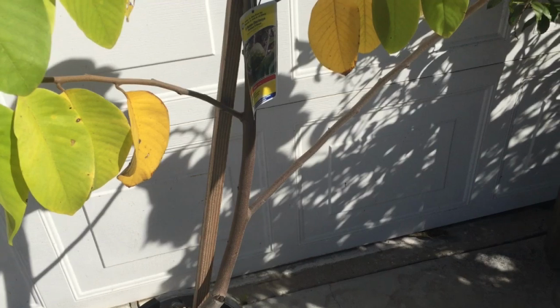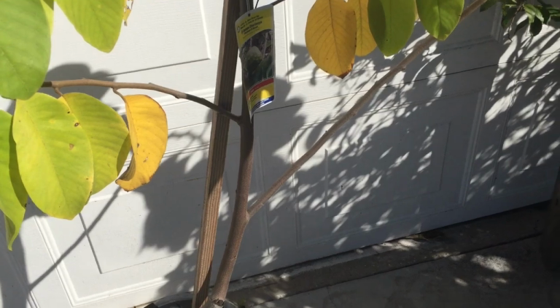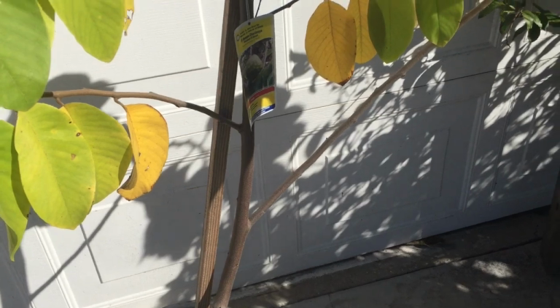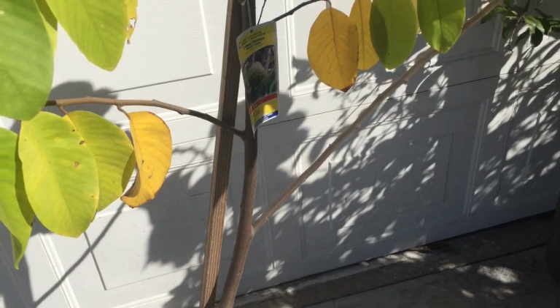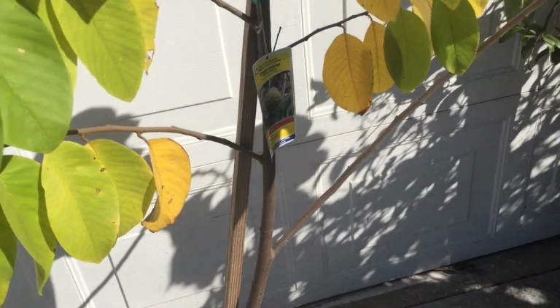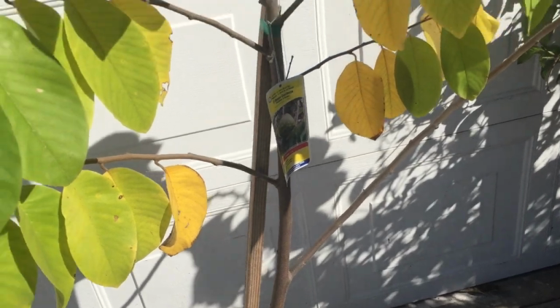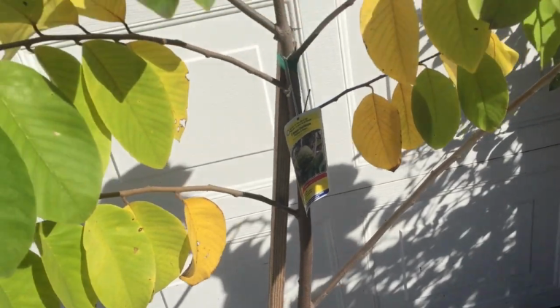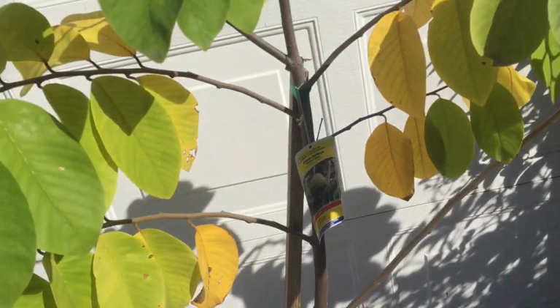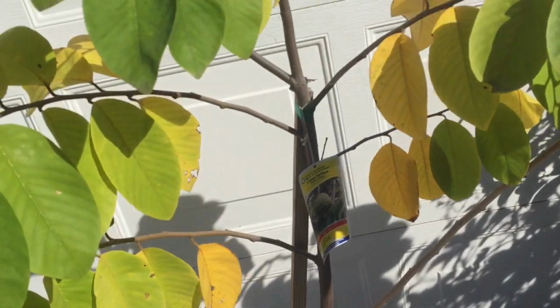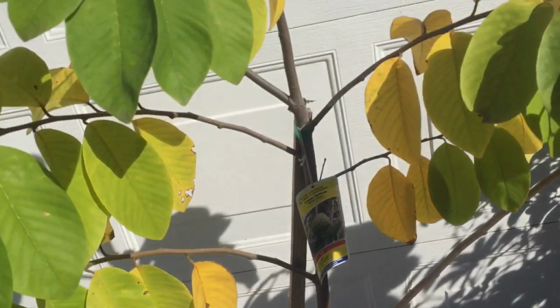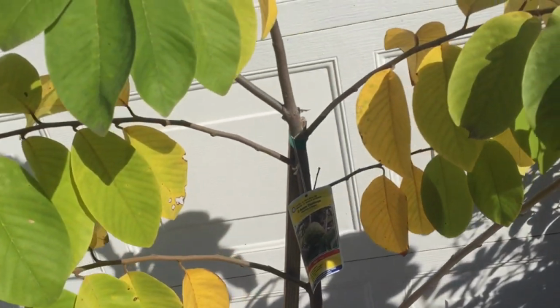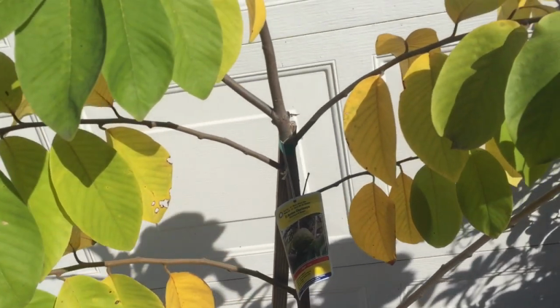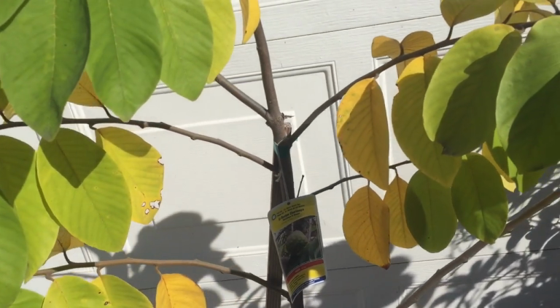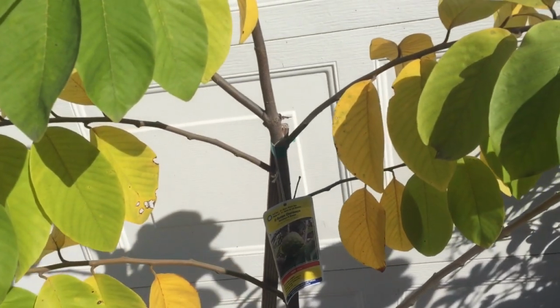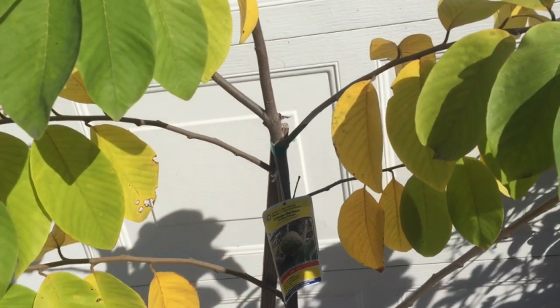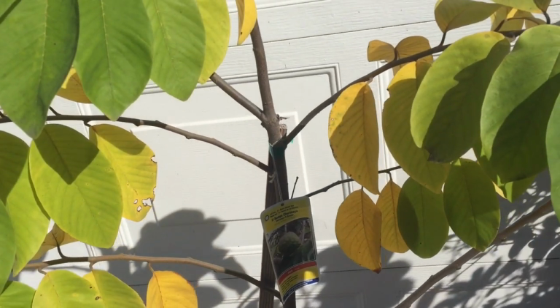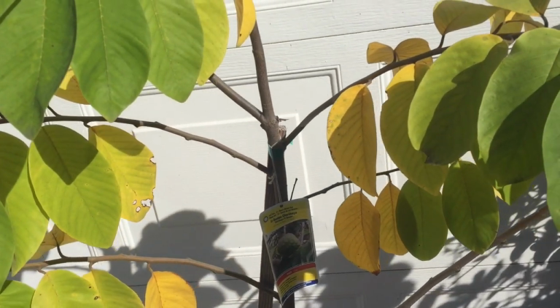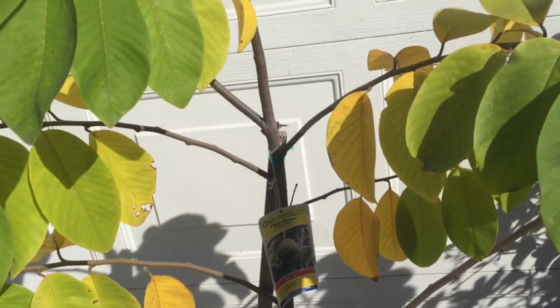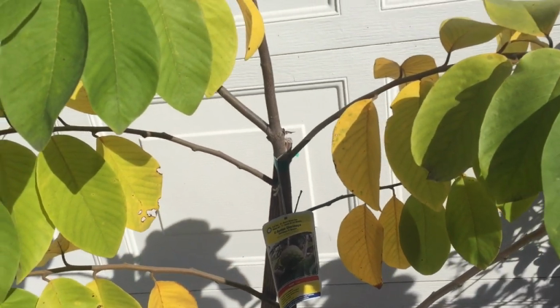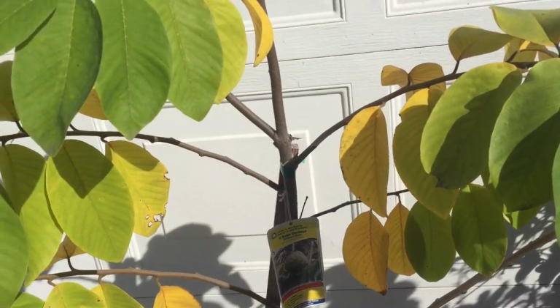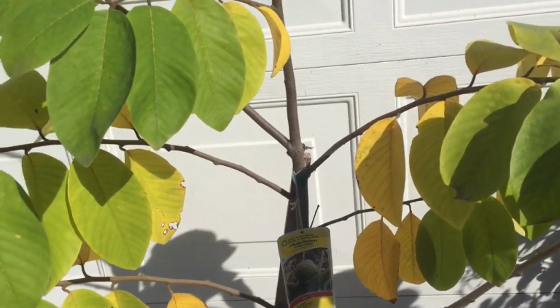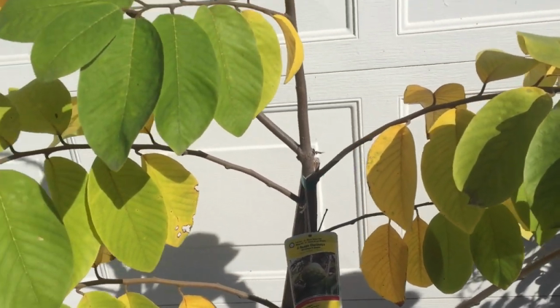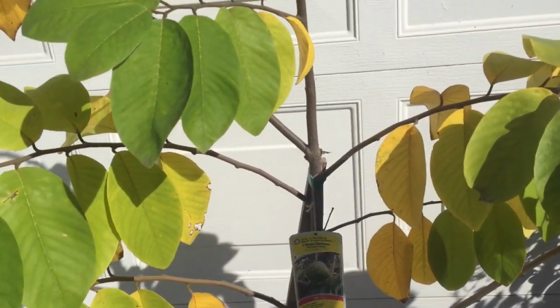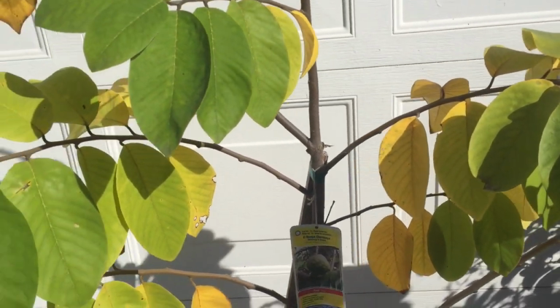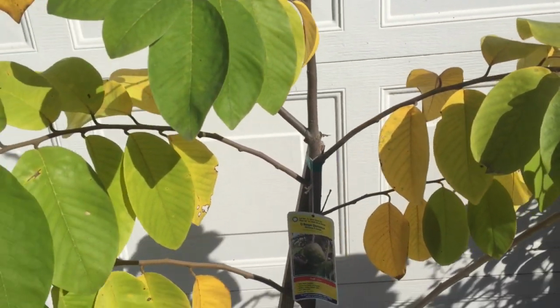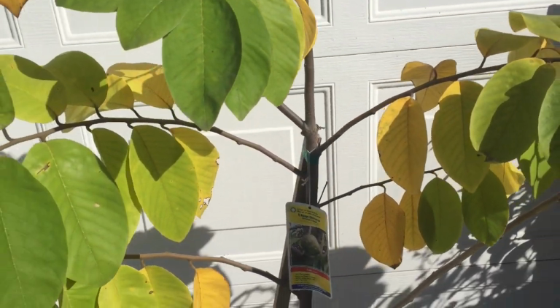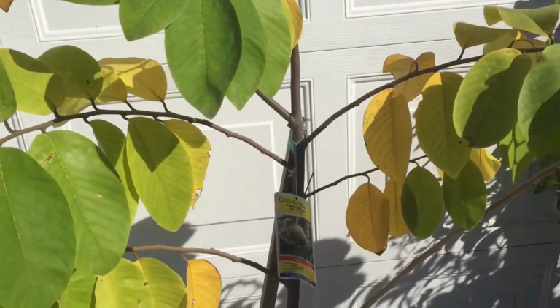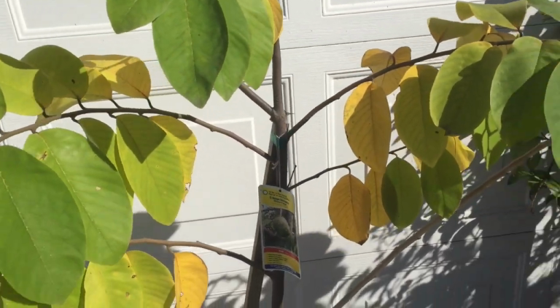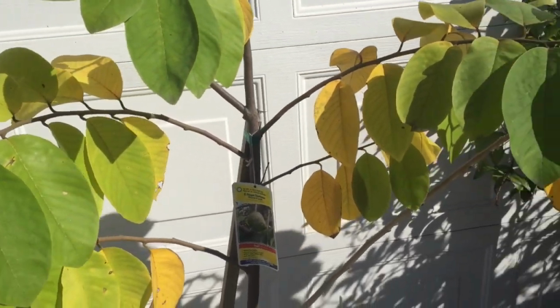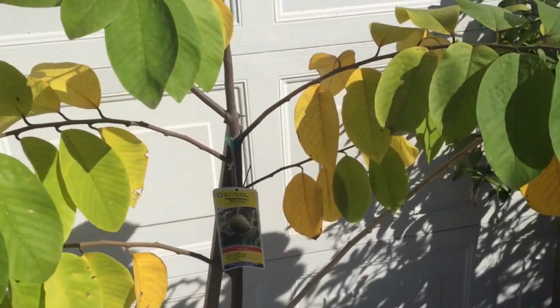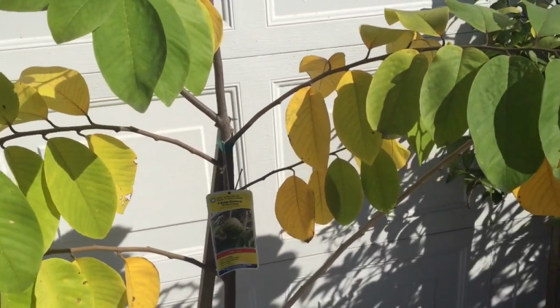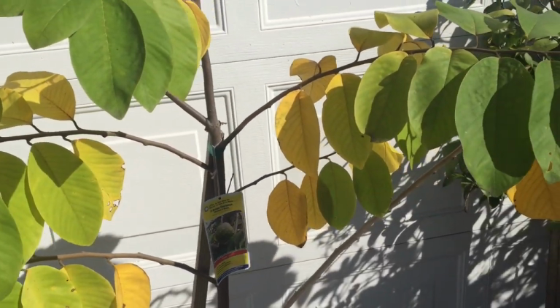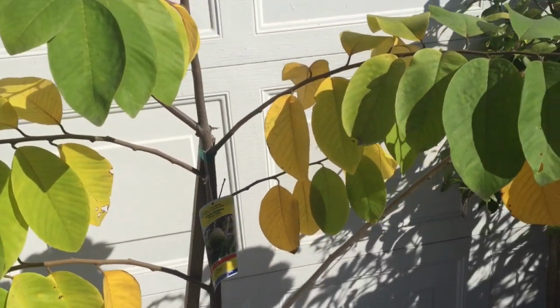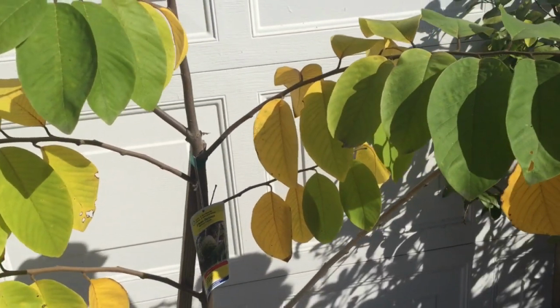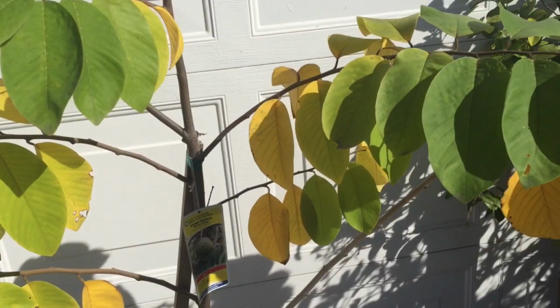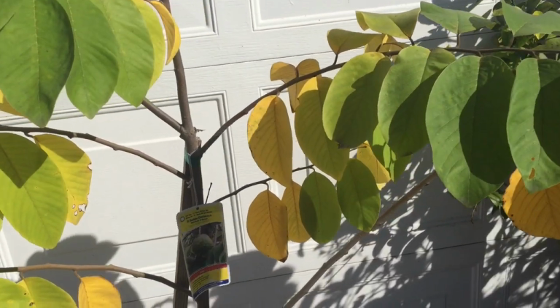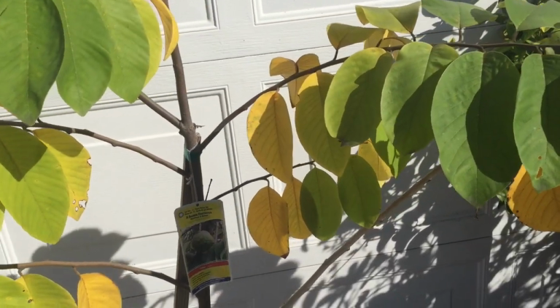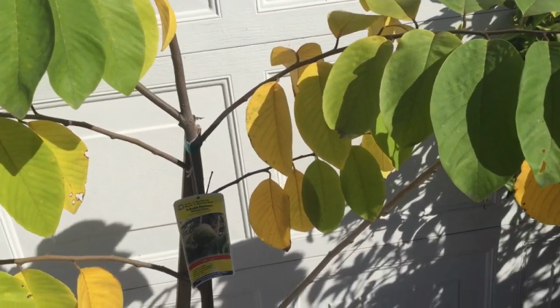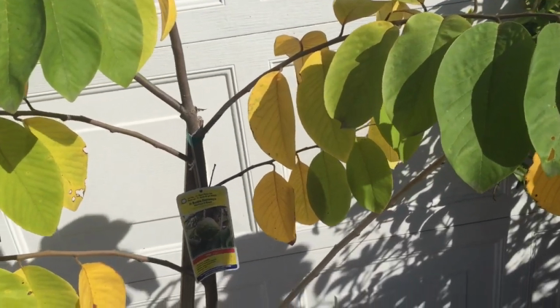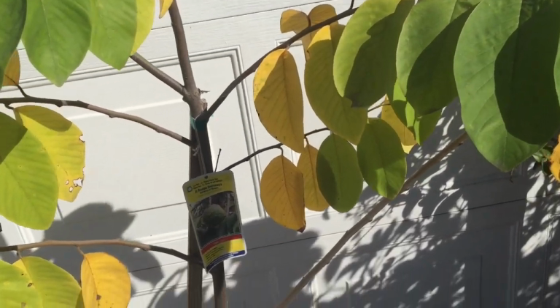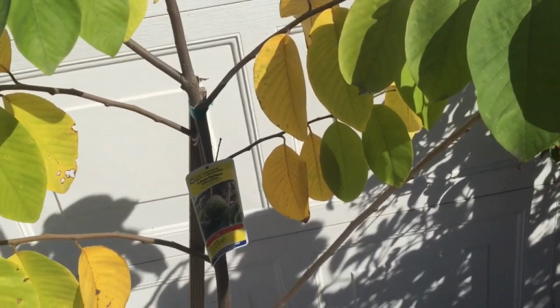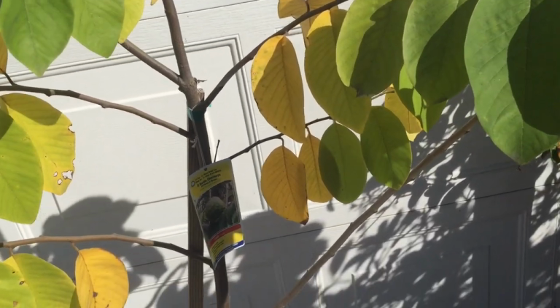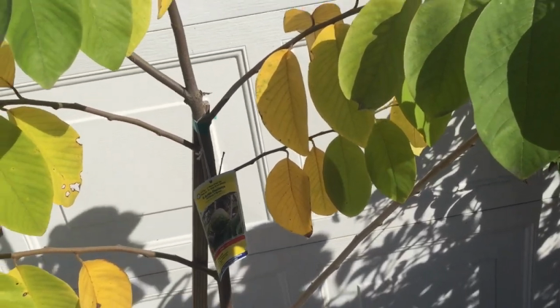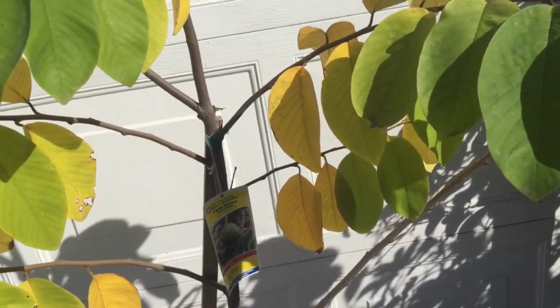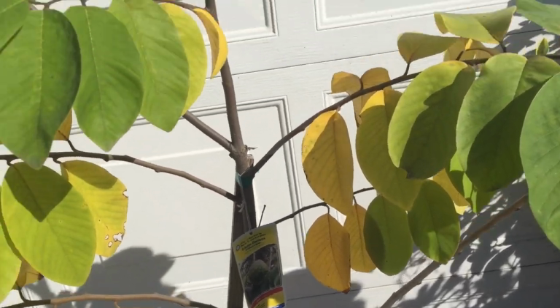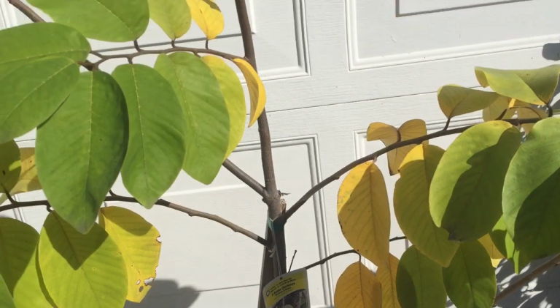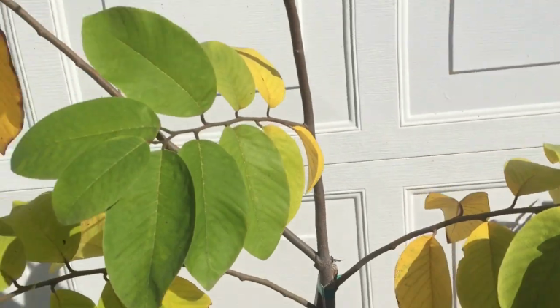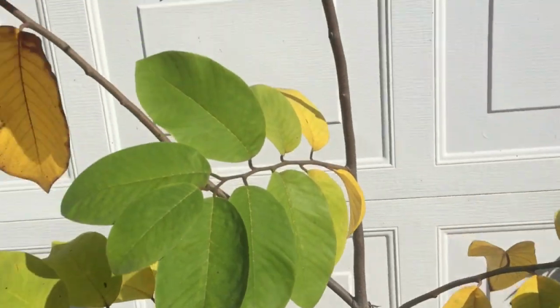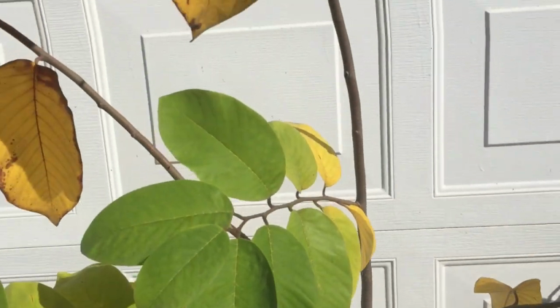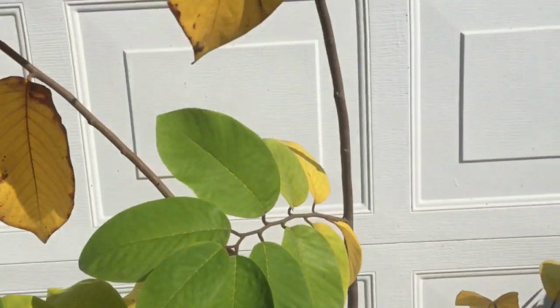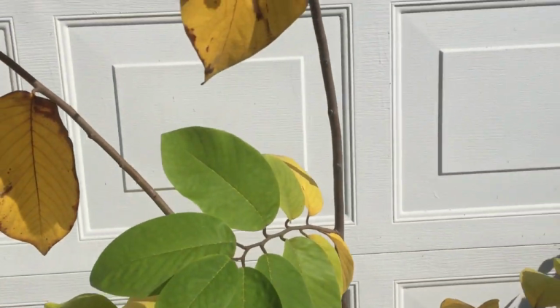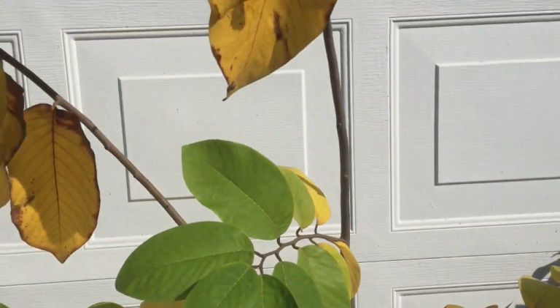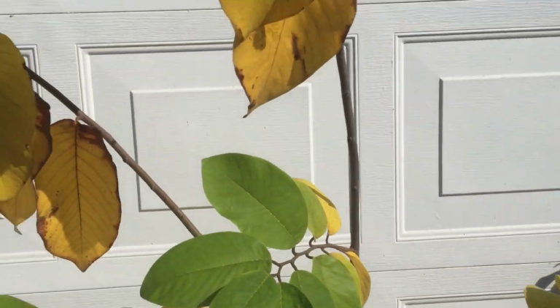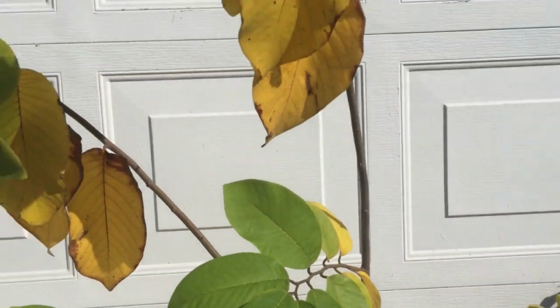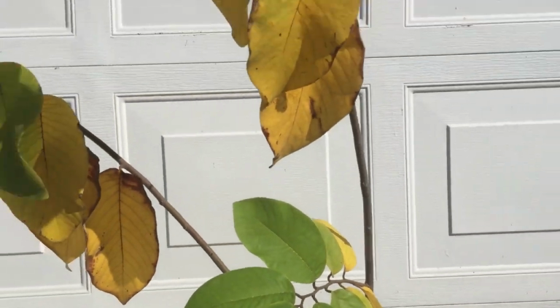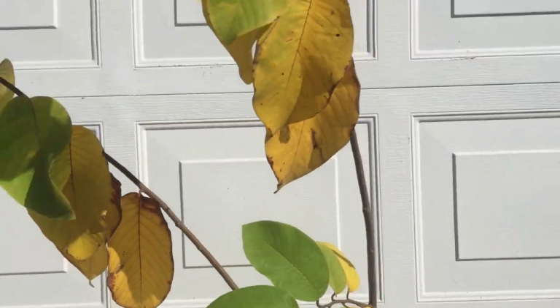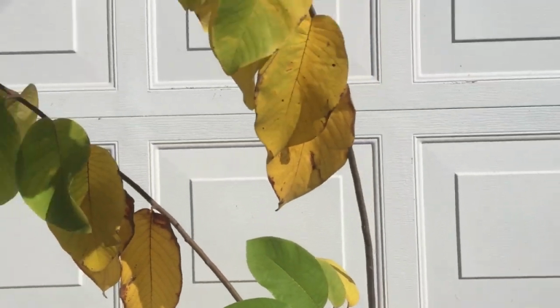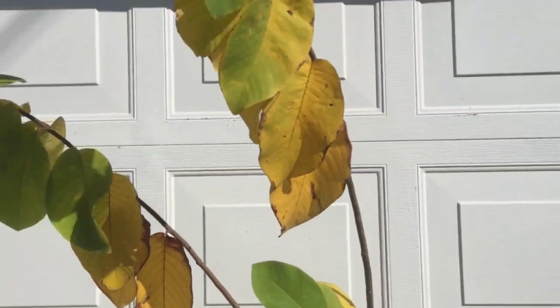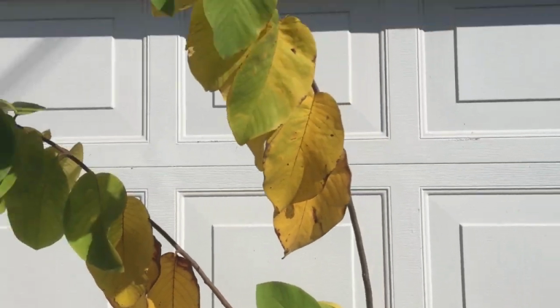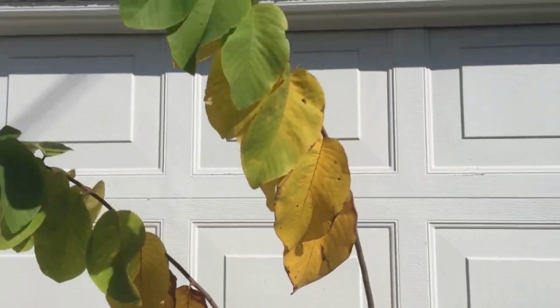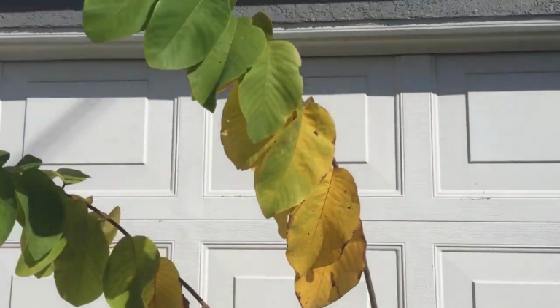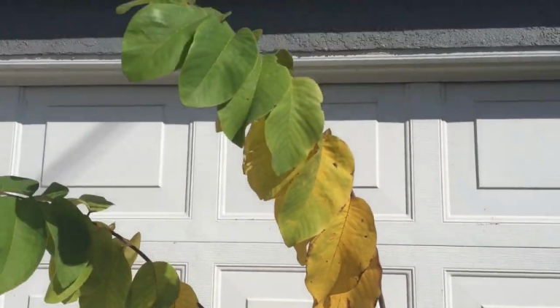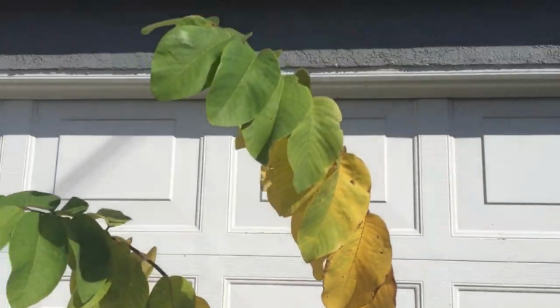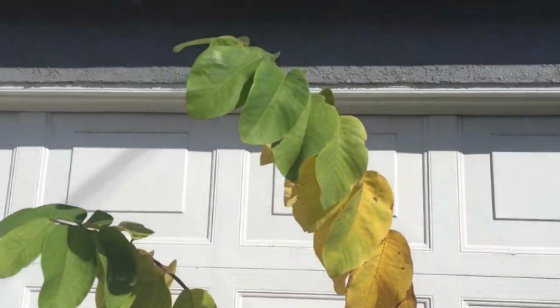Hey everybody, I haven't made a video in a long time — just checking in. Today I'm planting a chirimoya tree. Take a look.